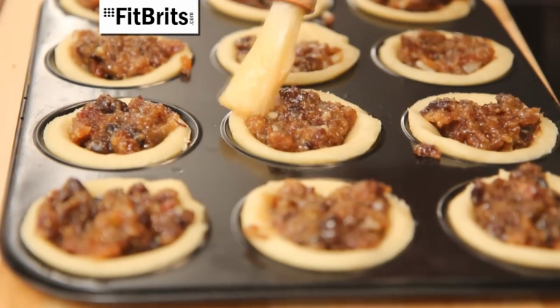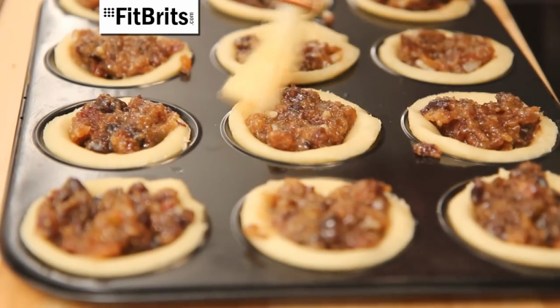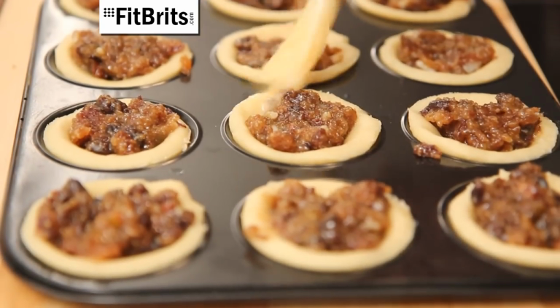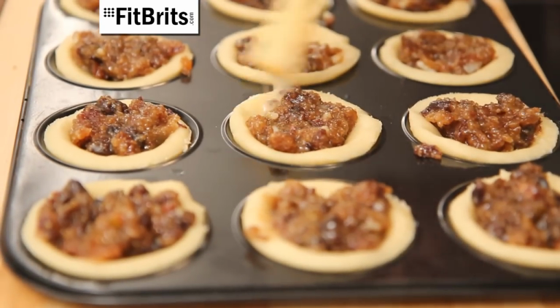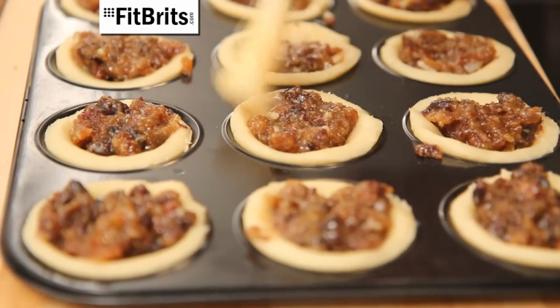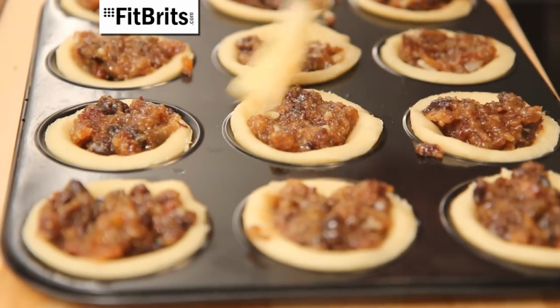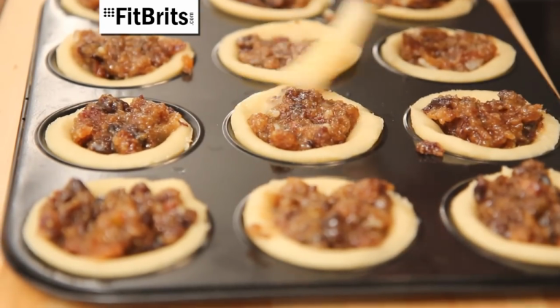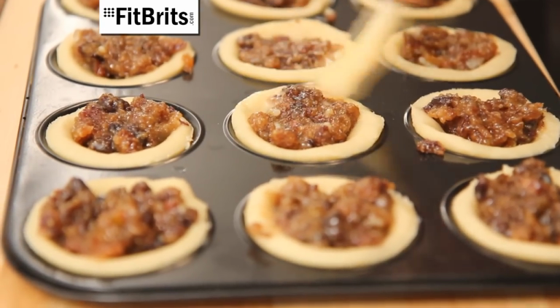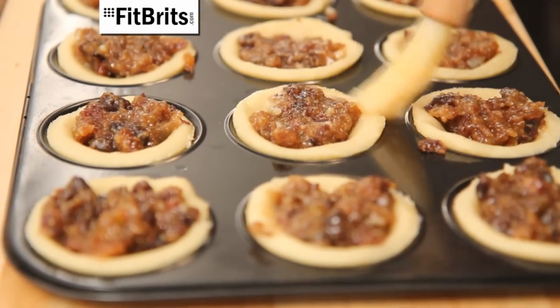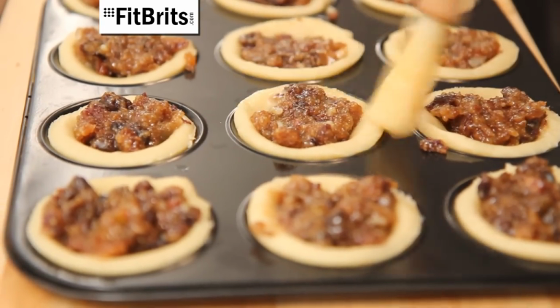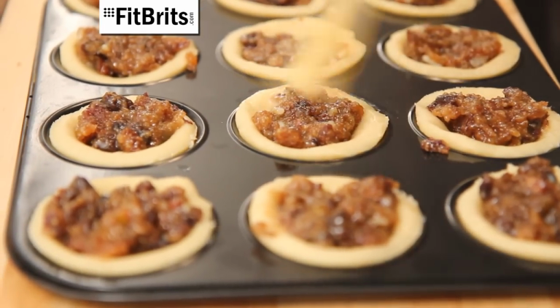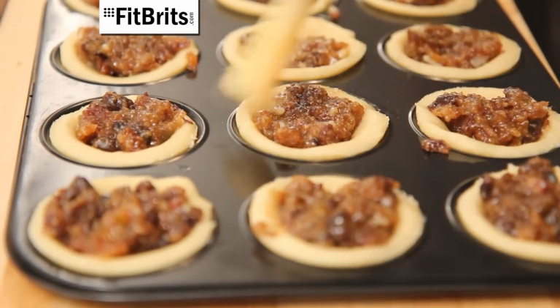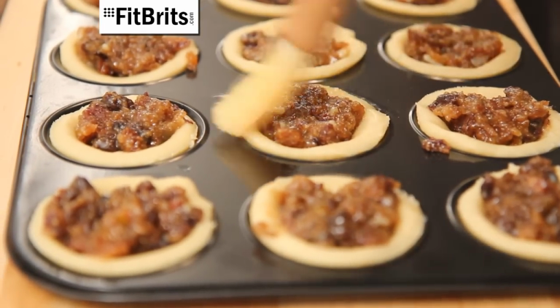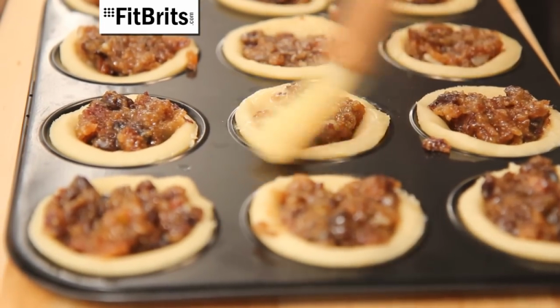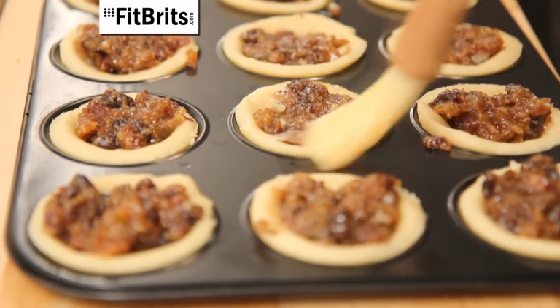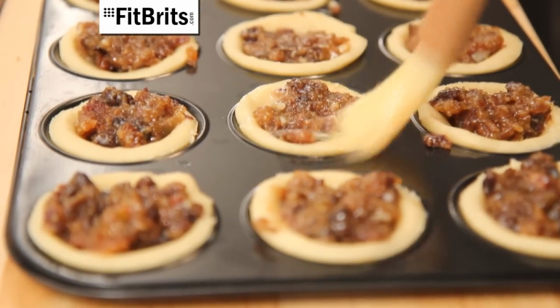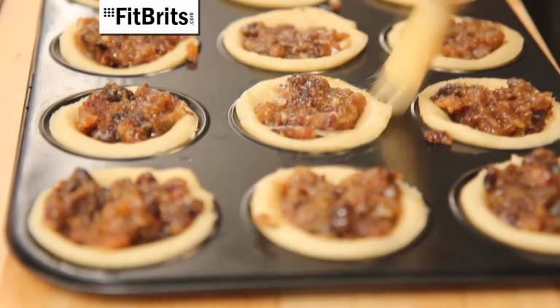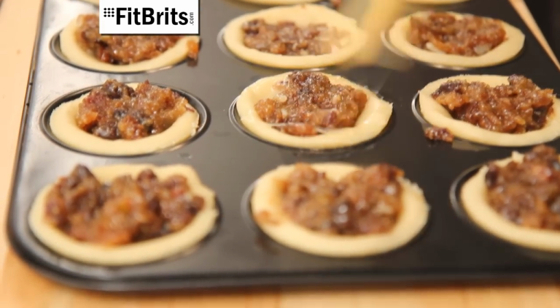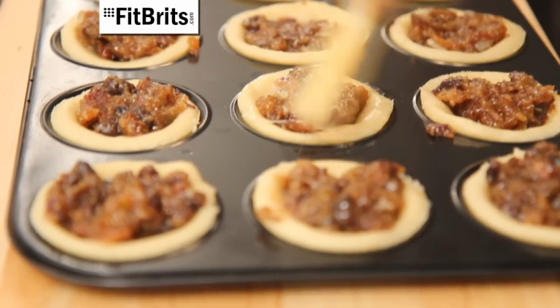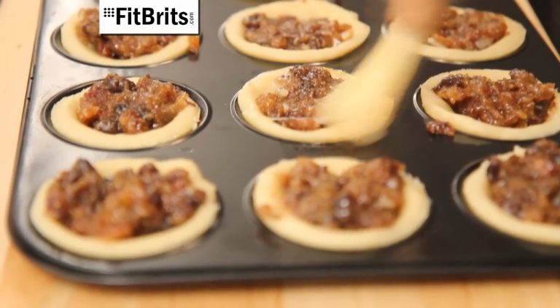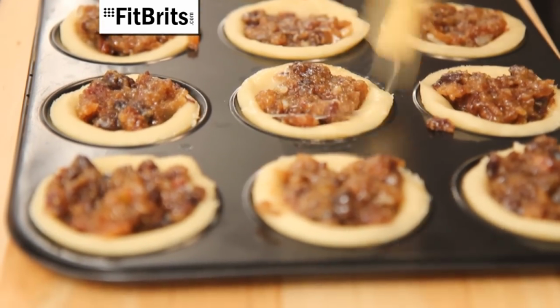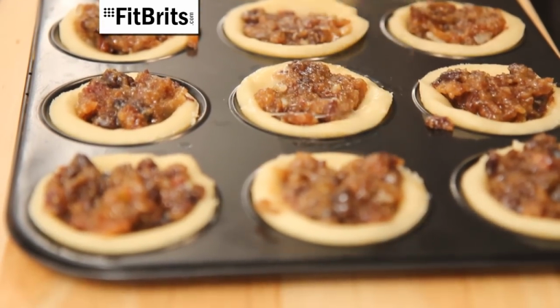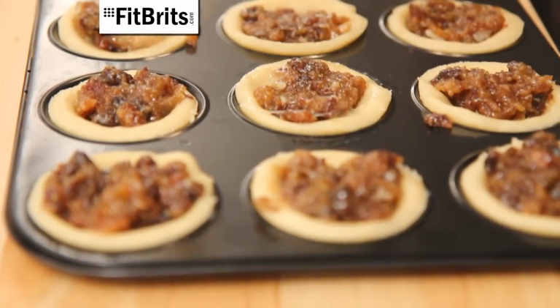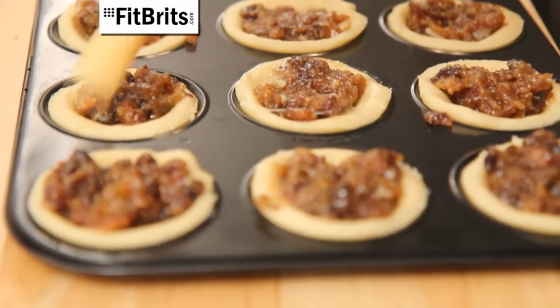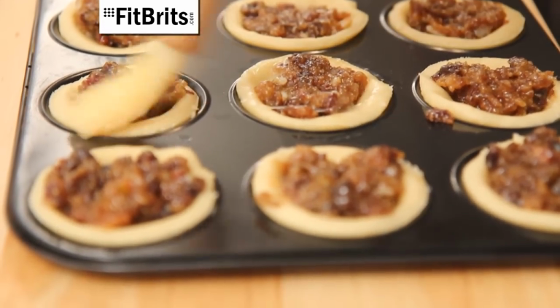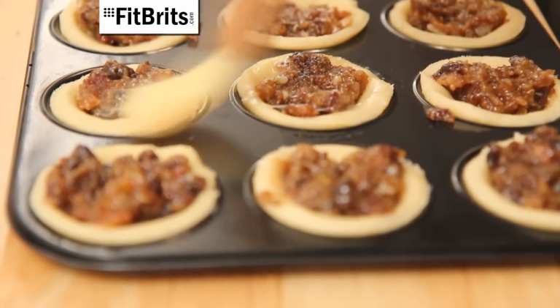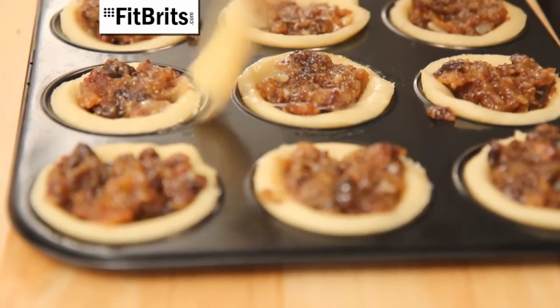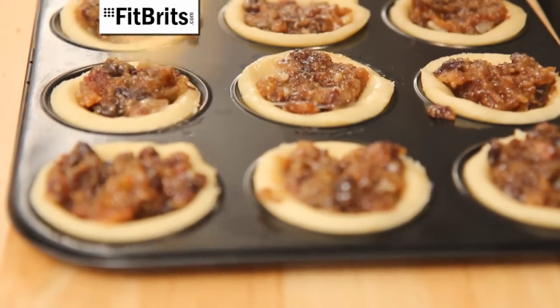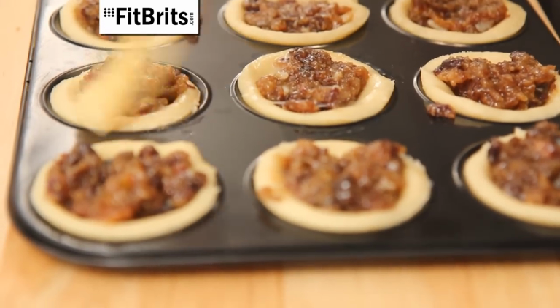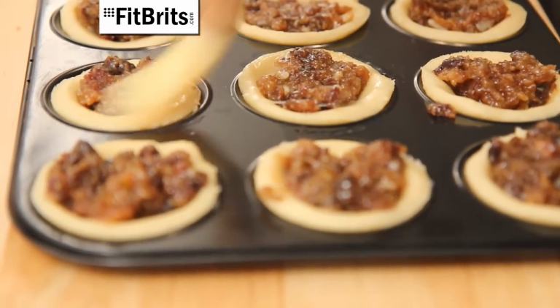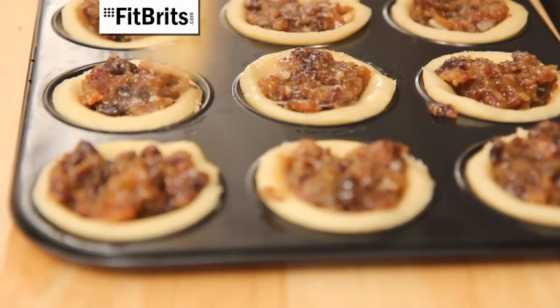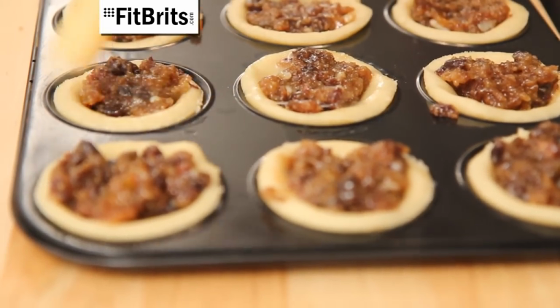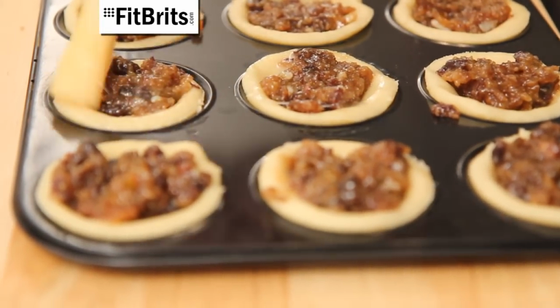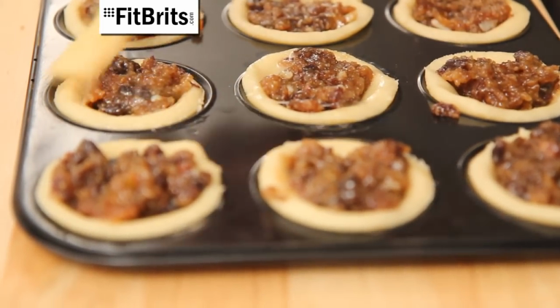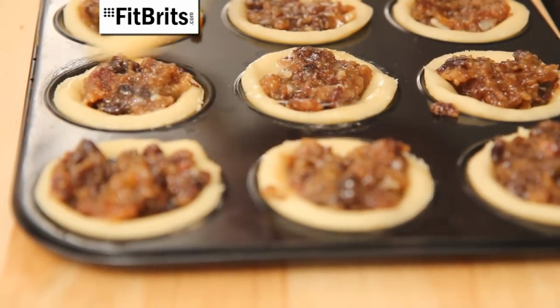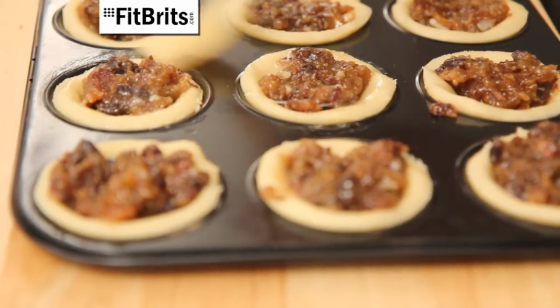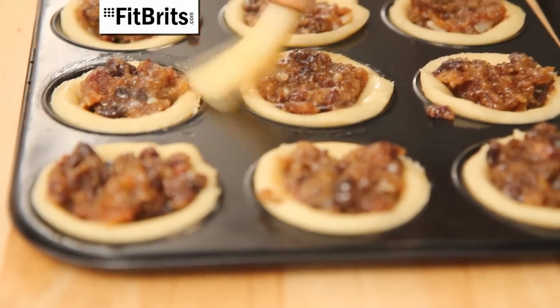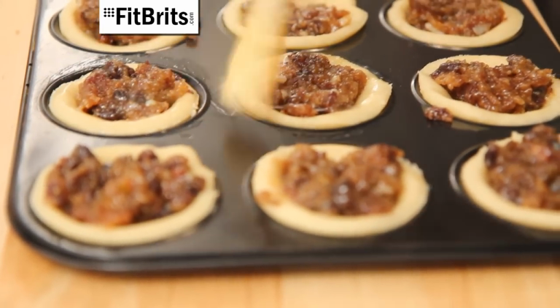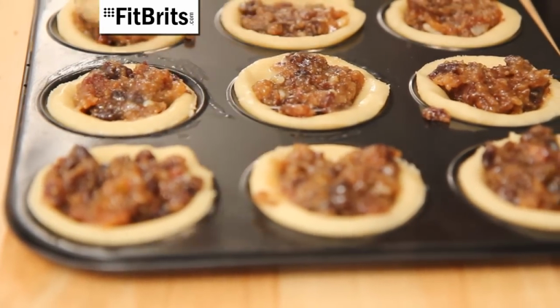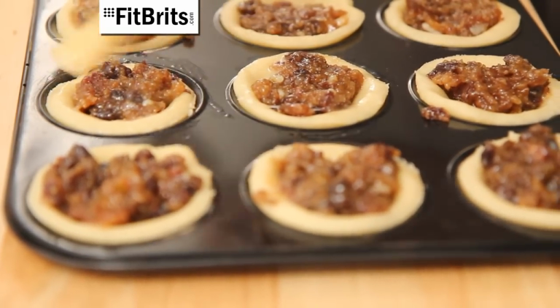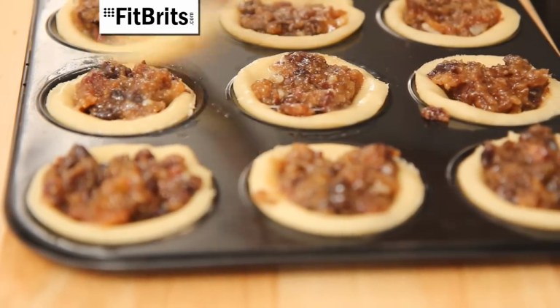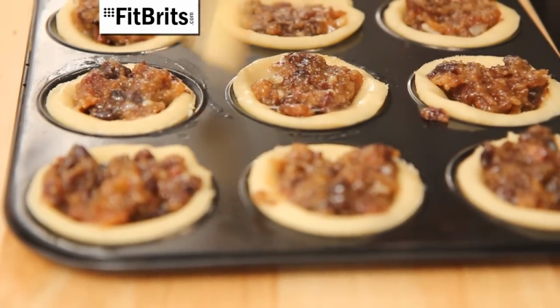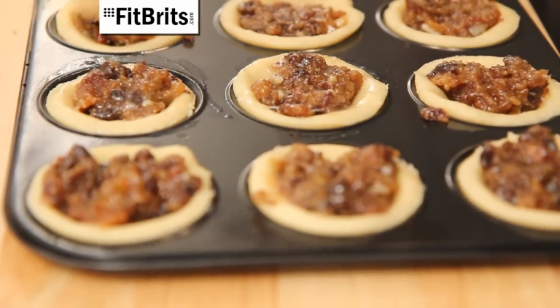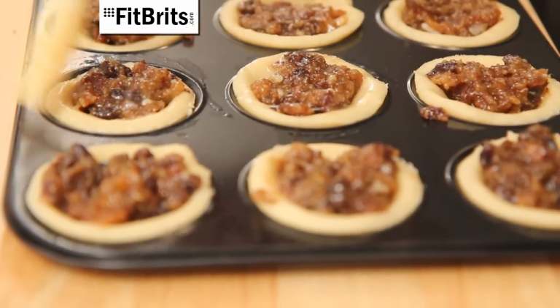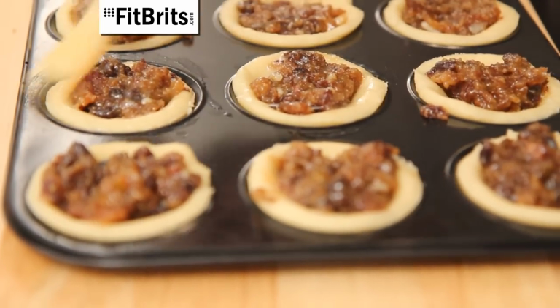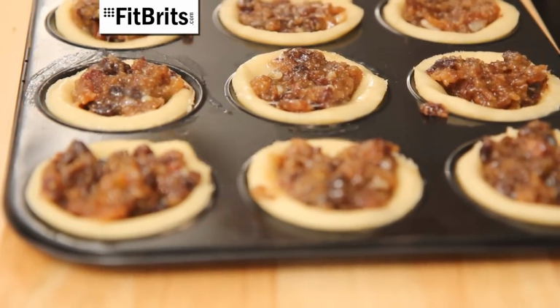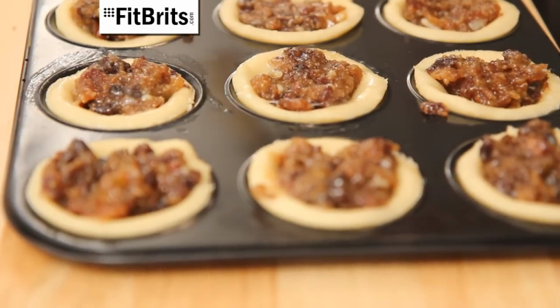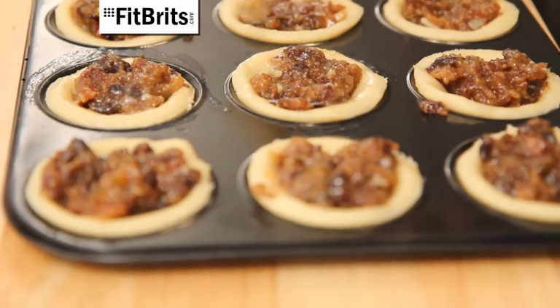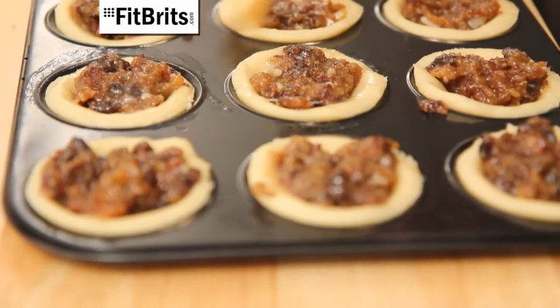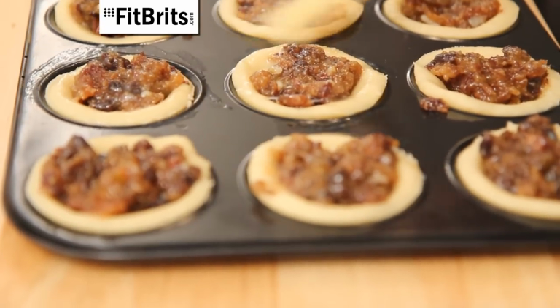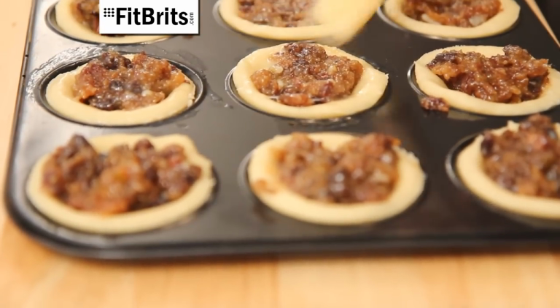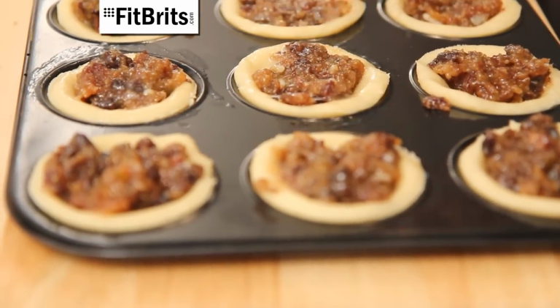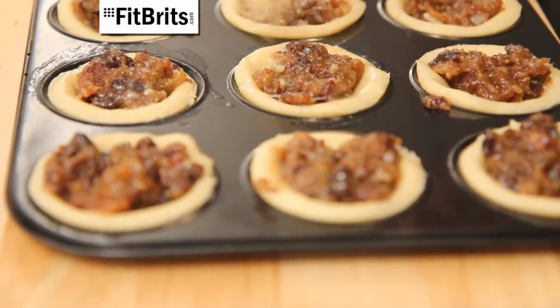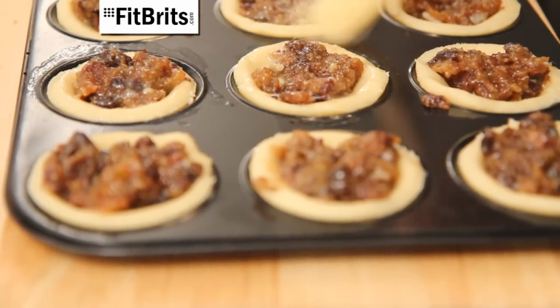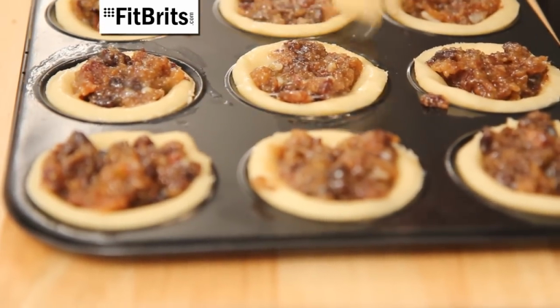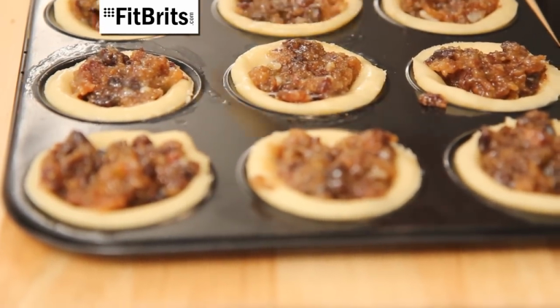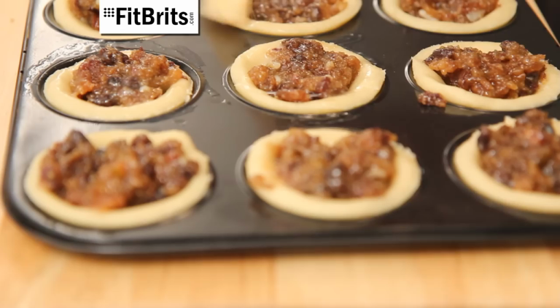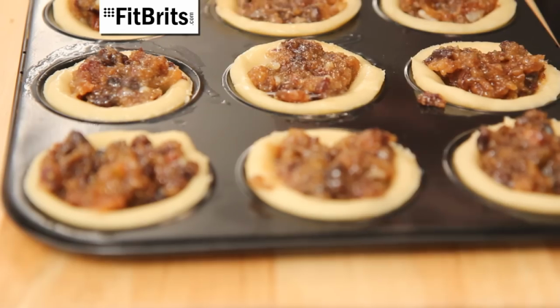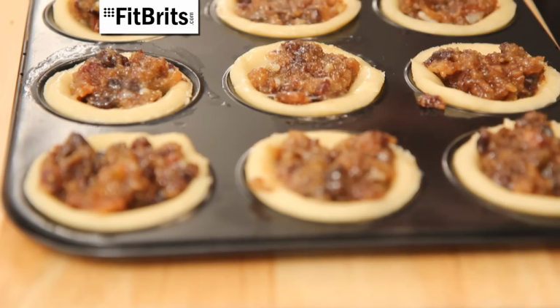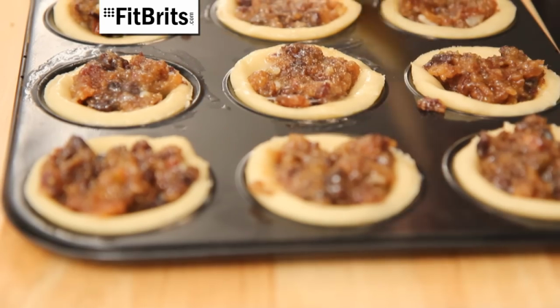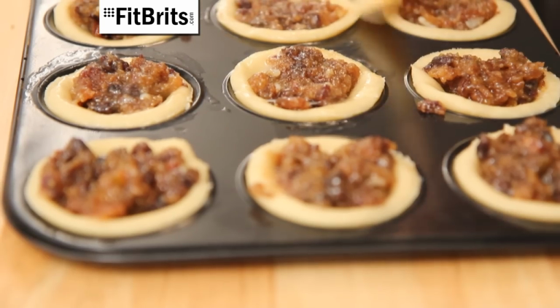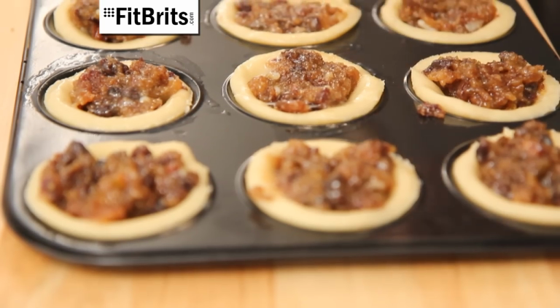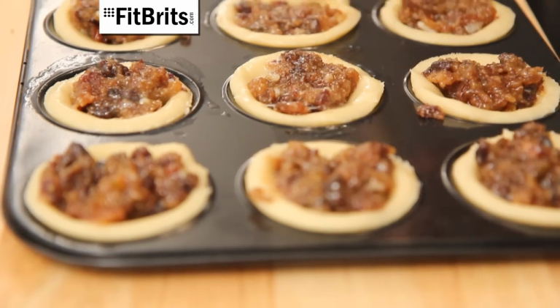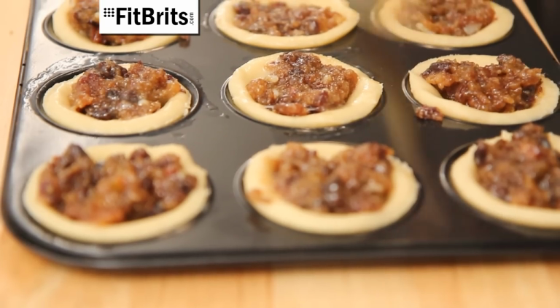You then need to whisk up your egg and then using a pastry brush, use it to brush around the edges of your mince pies so the lids will stick on nicely.